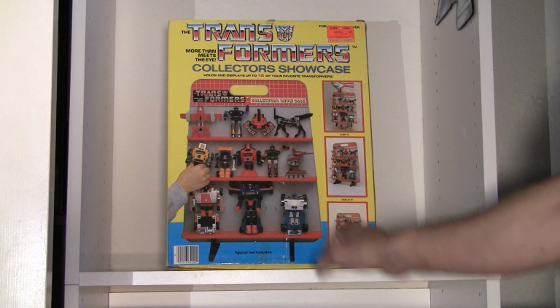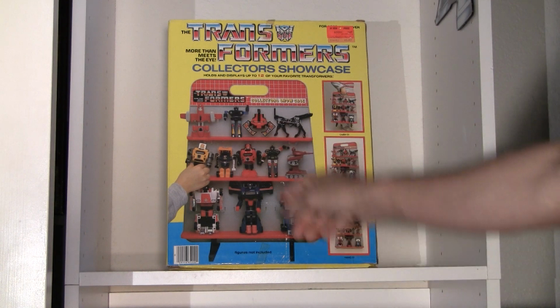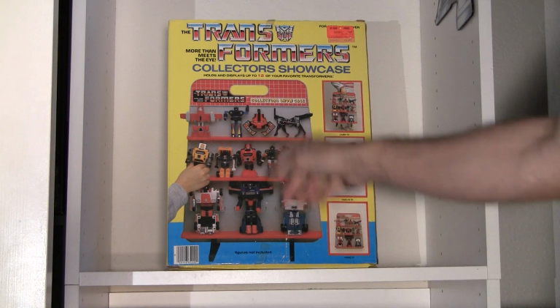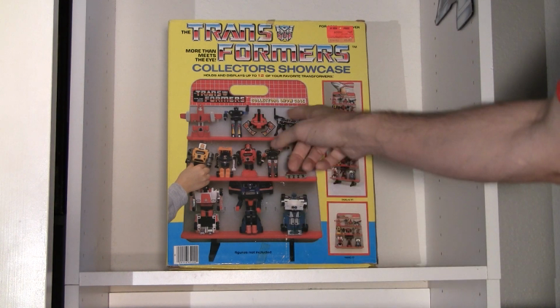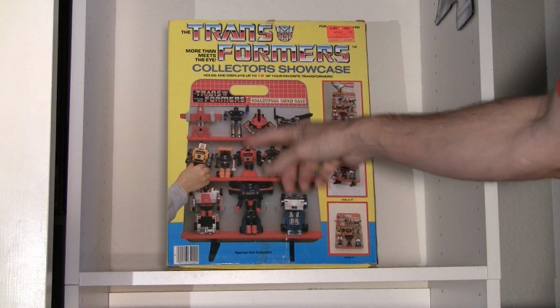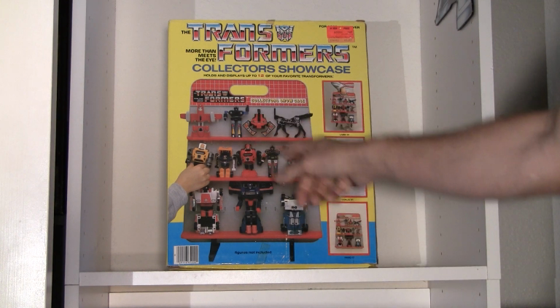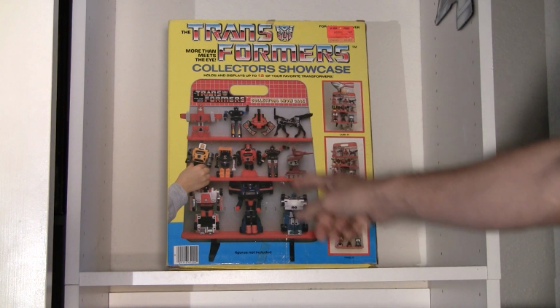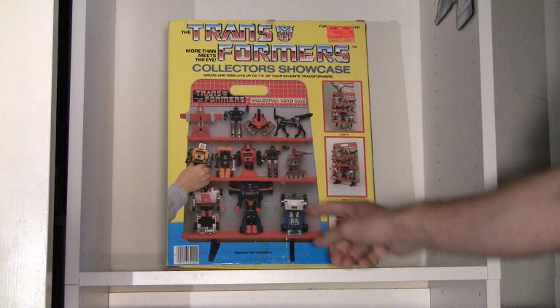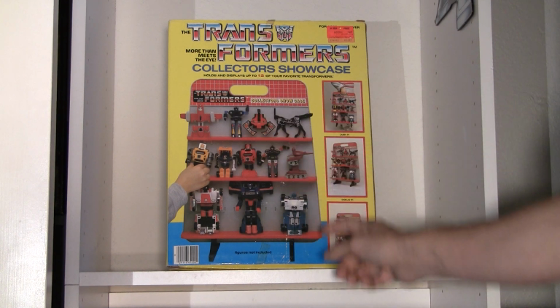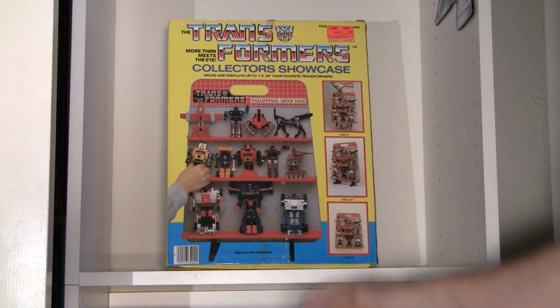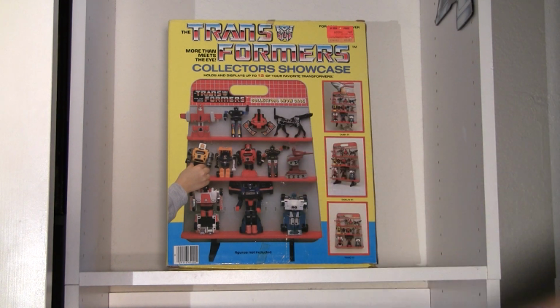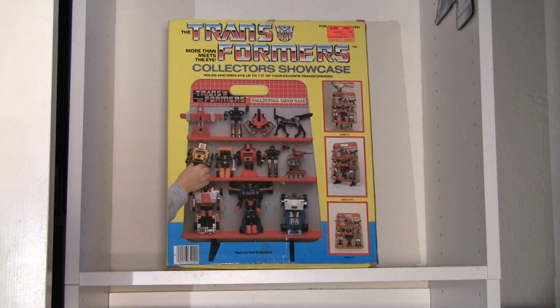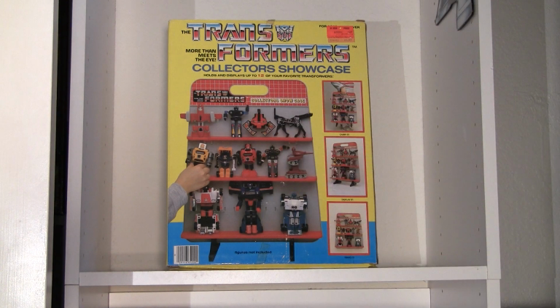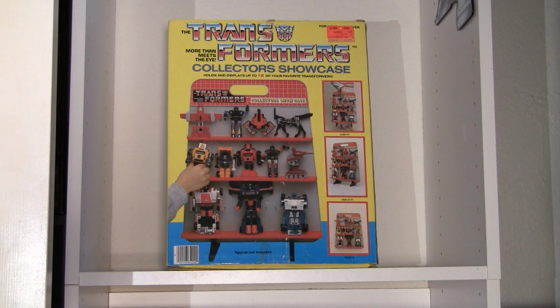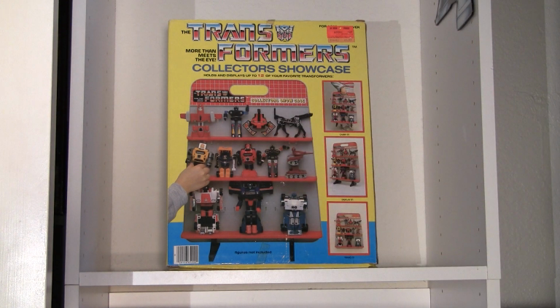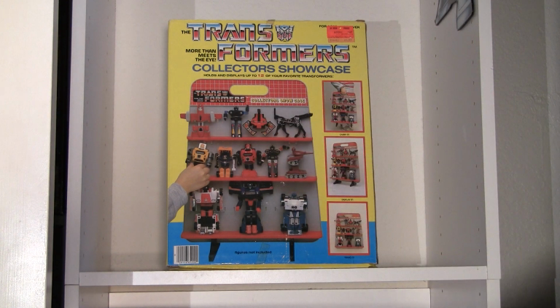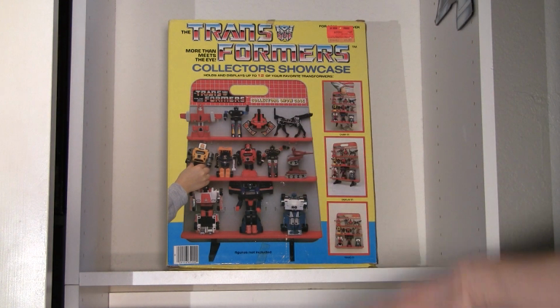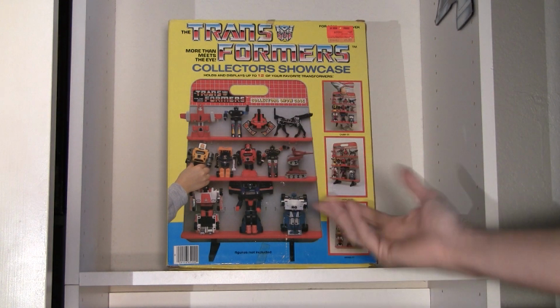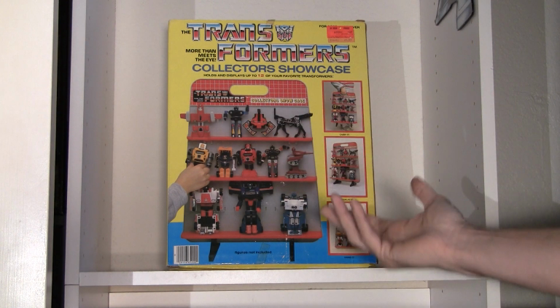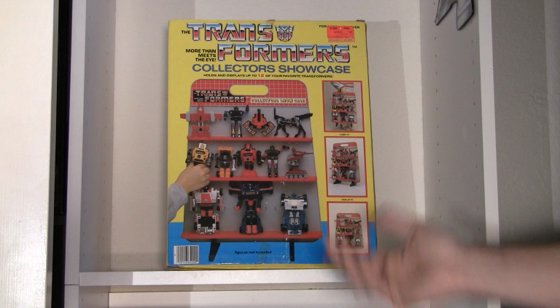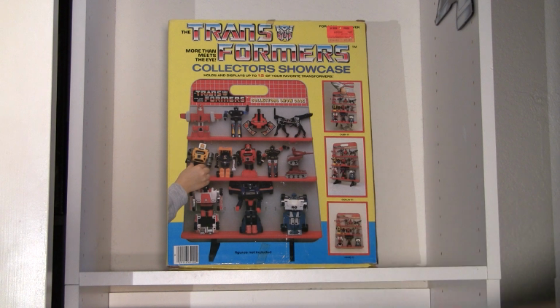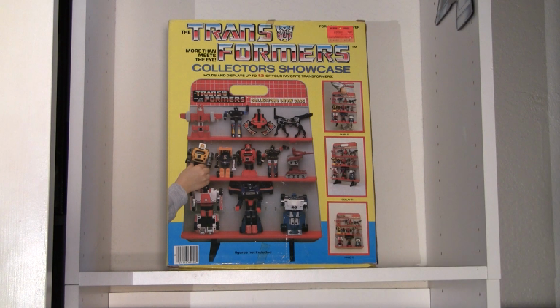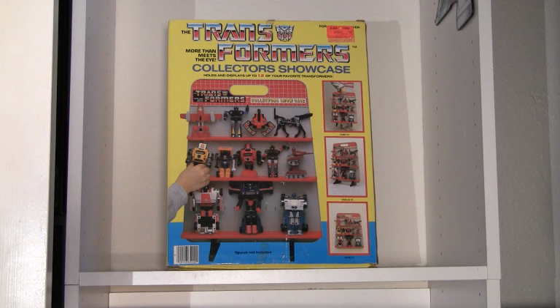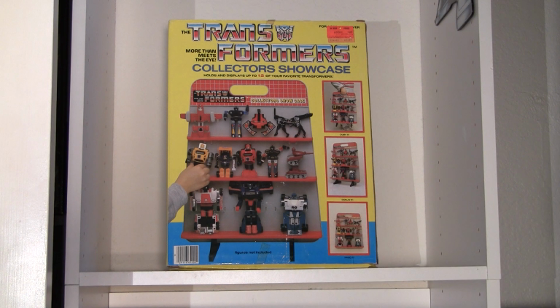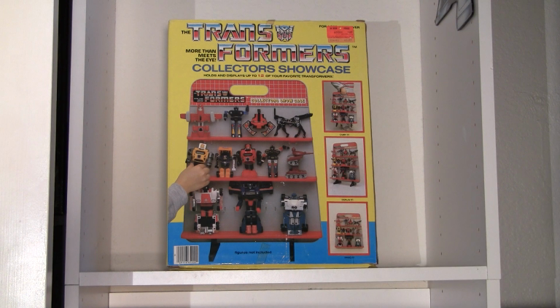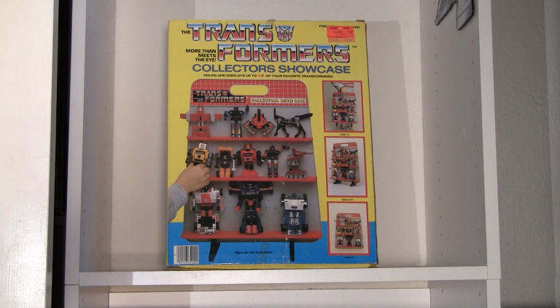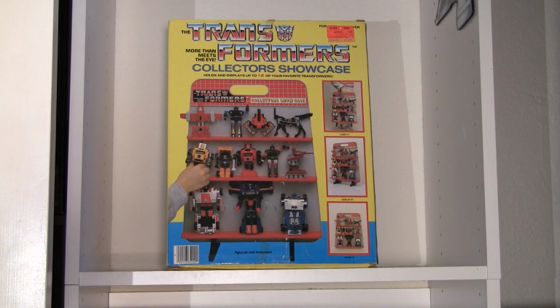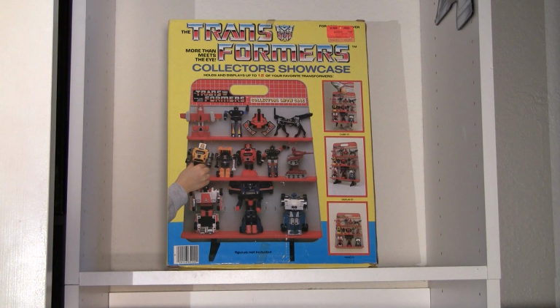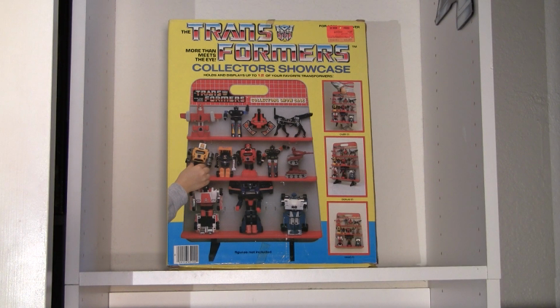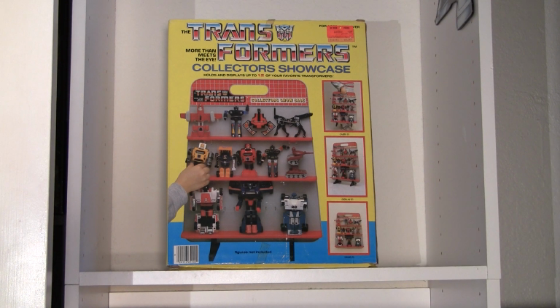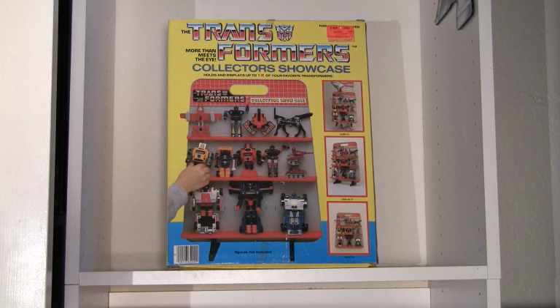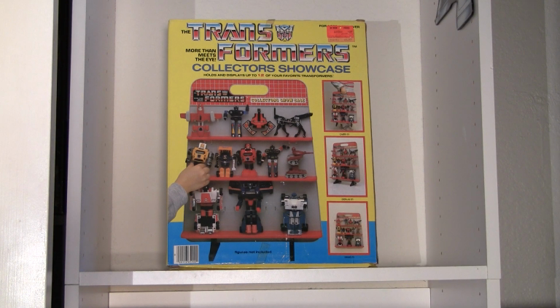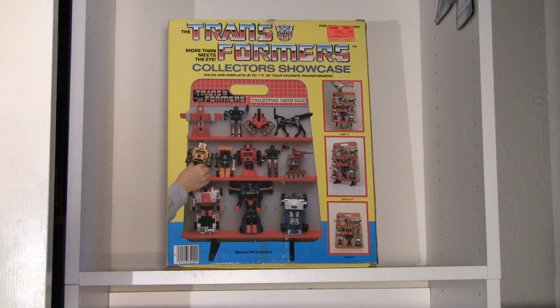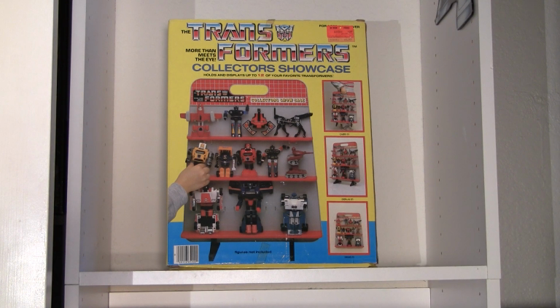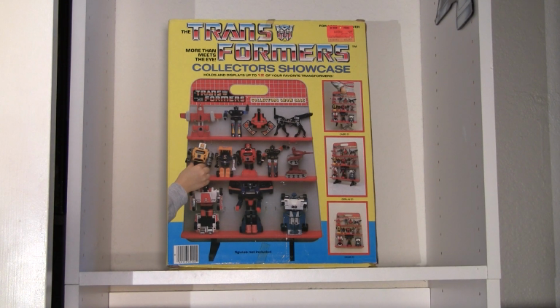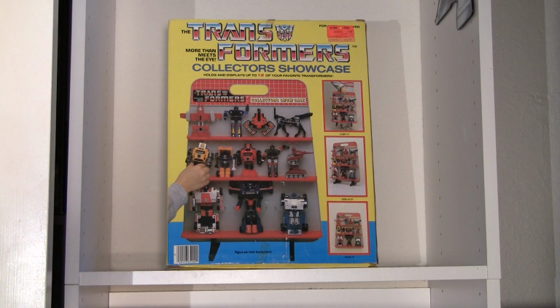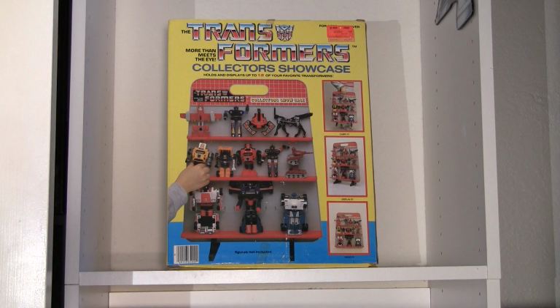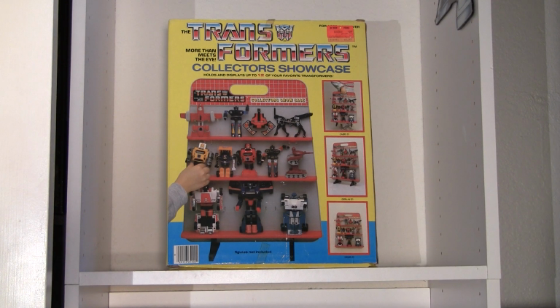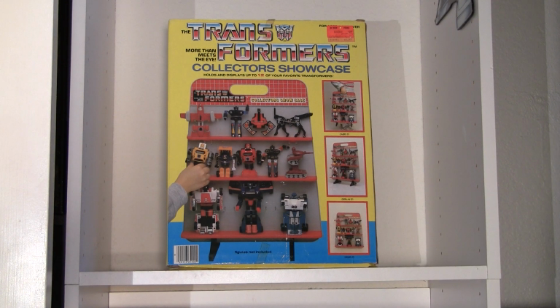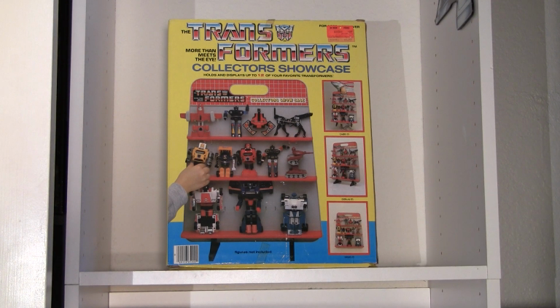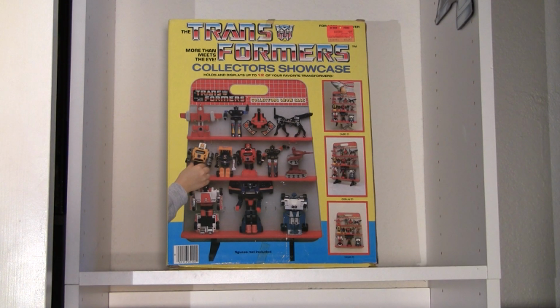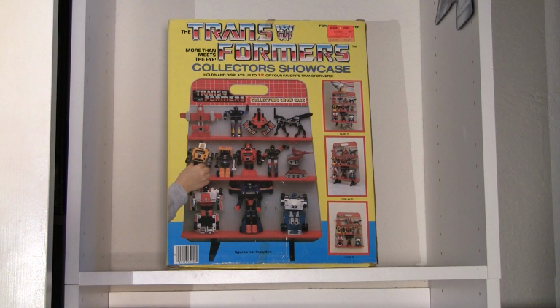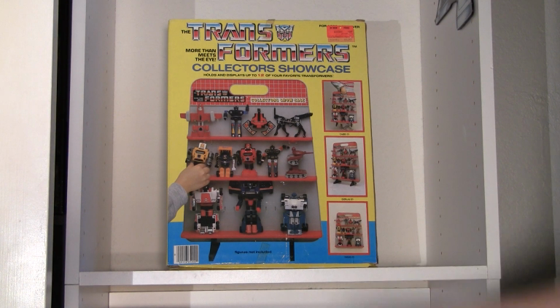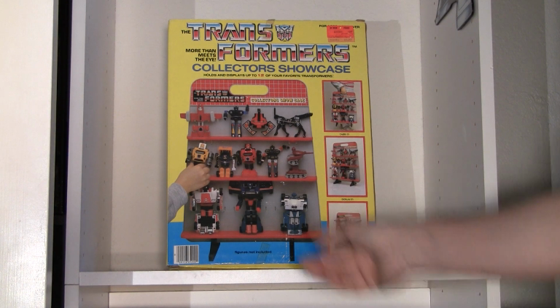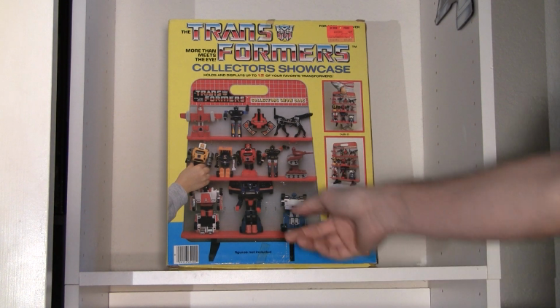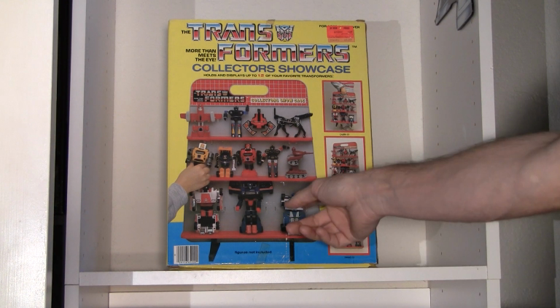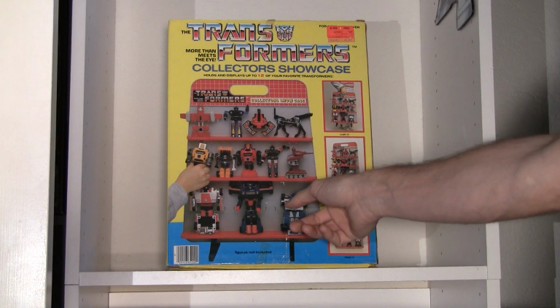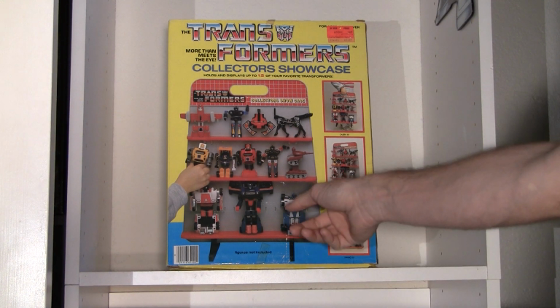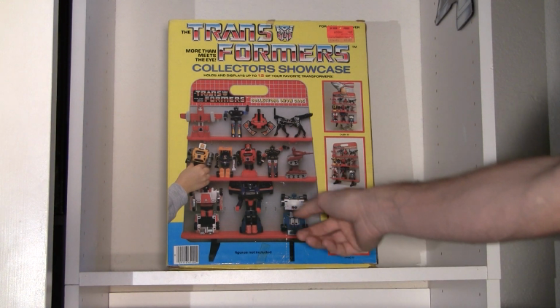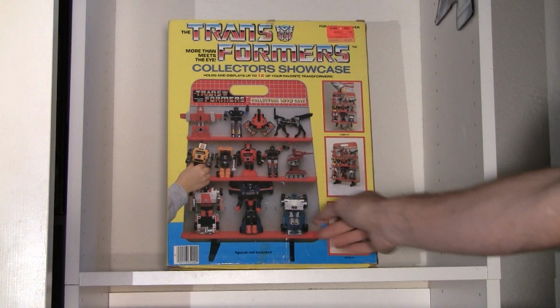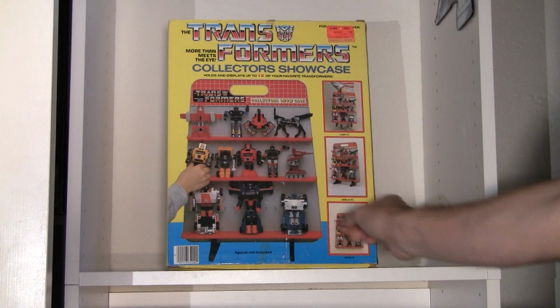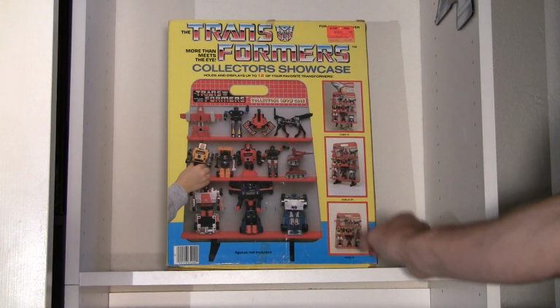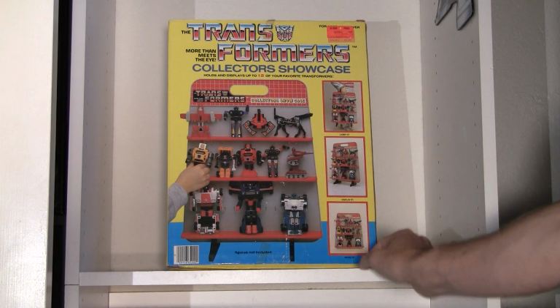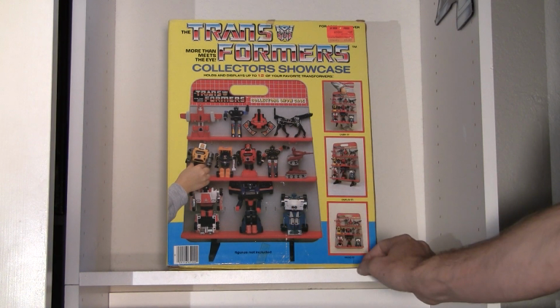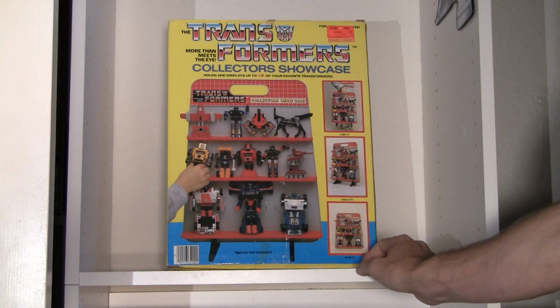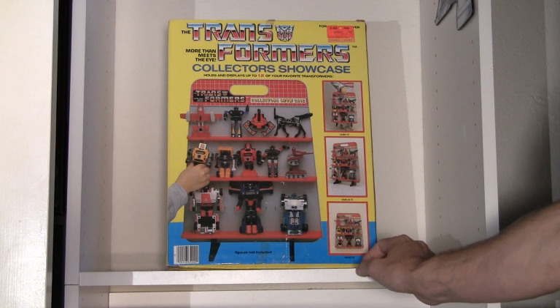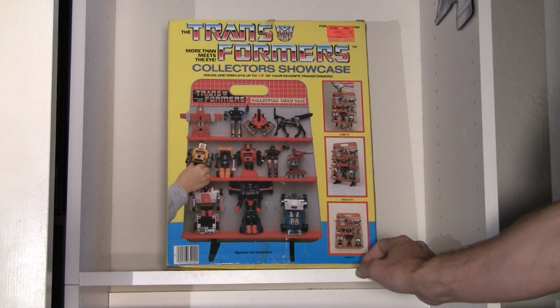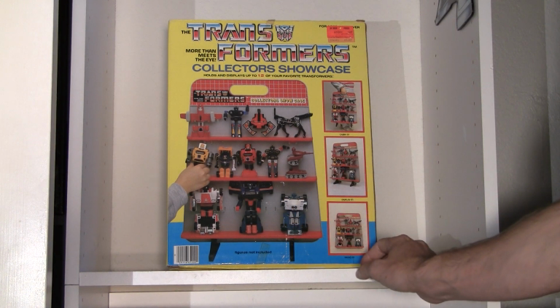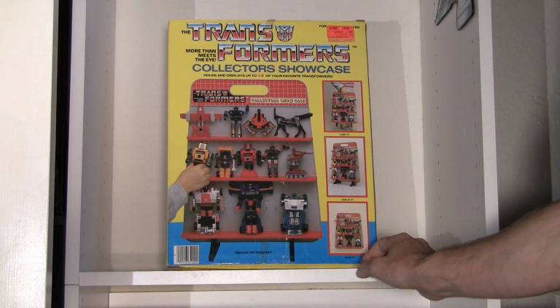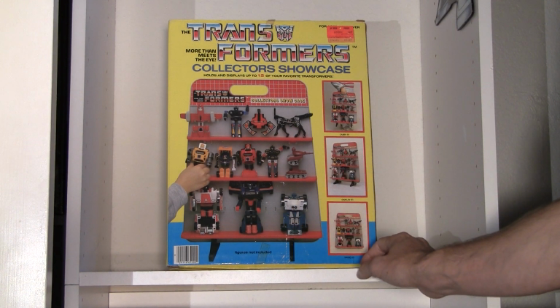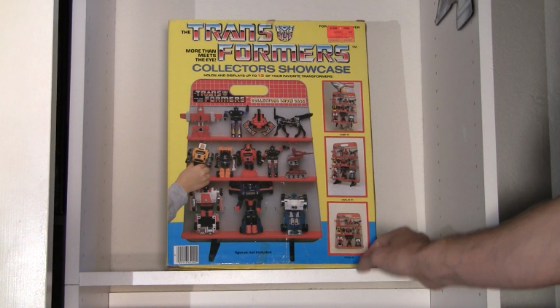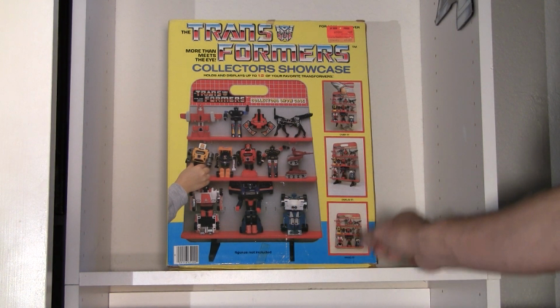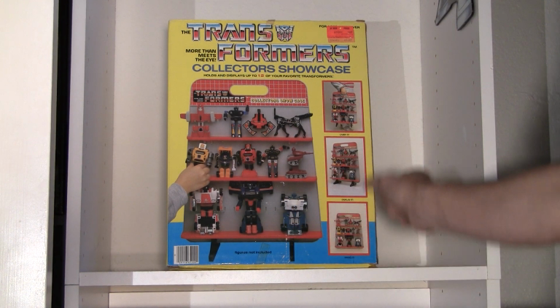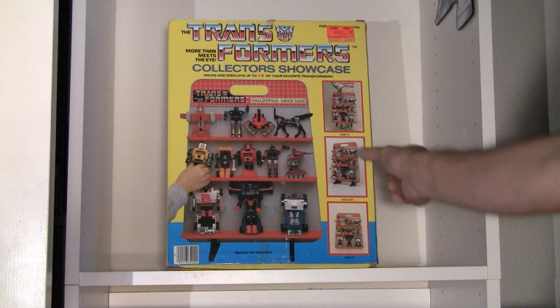Actually, most of the smaller ones — it doesn't really hold anything larger than, I'd say, Optimus Prime, and even he might not fit in there, but we'll find out.